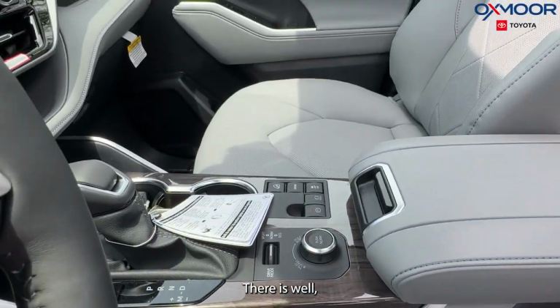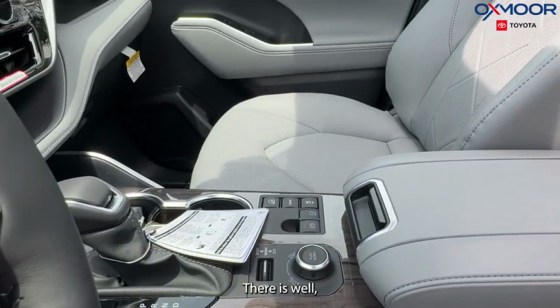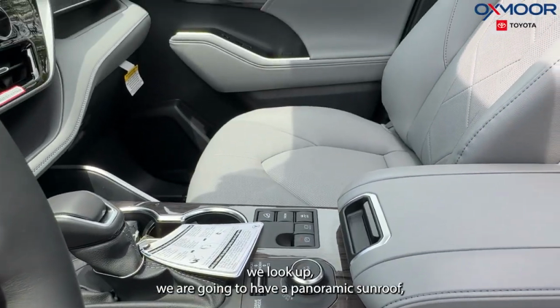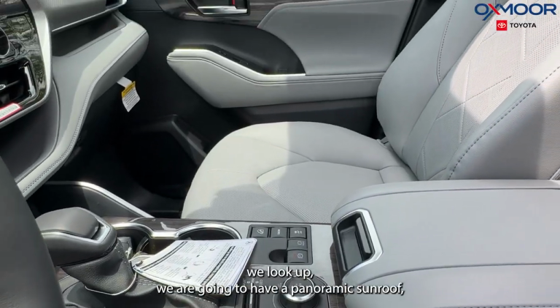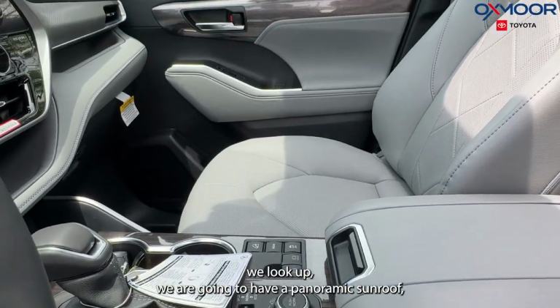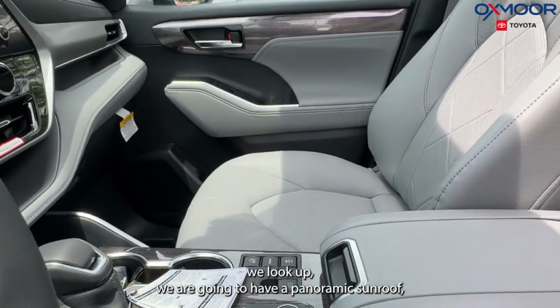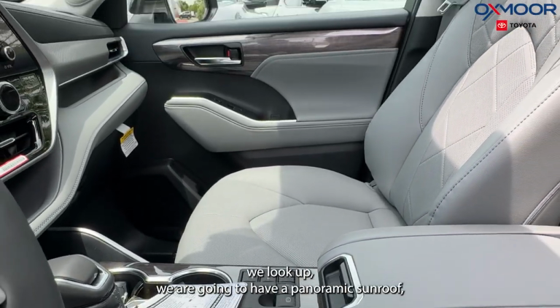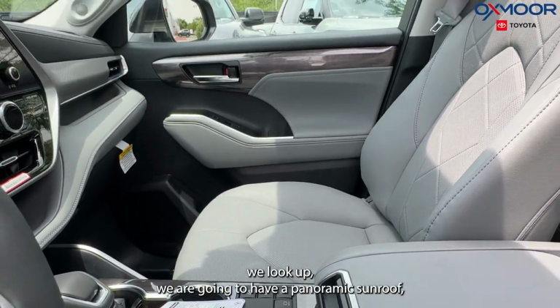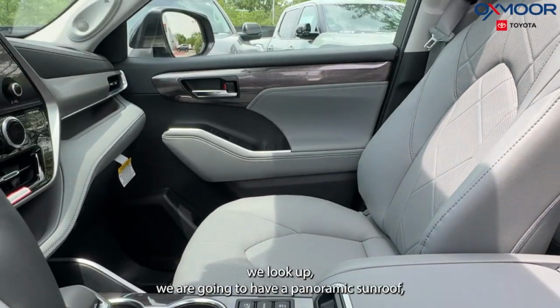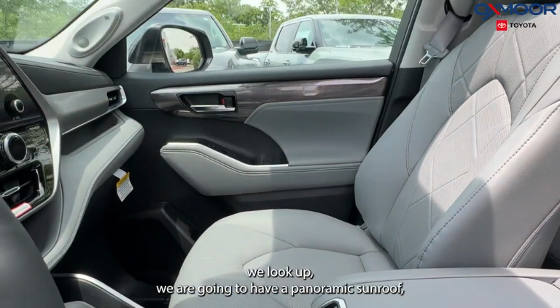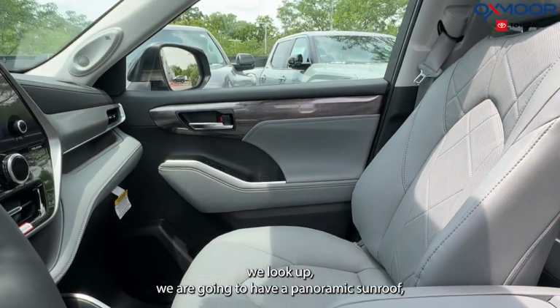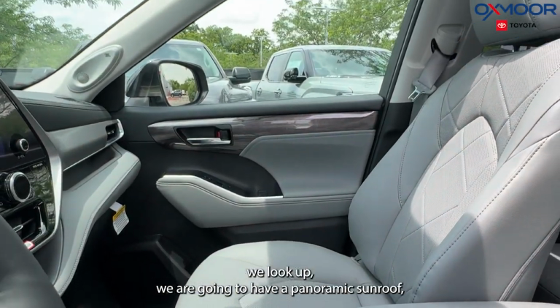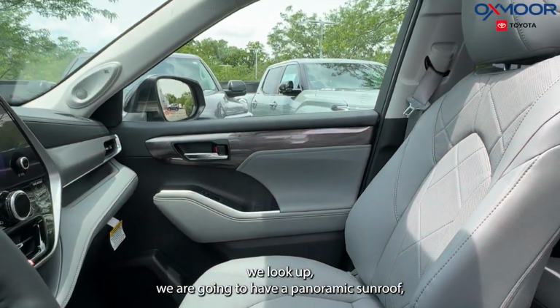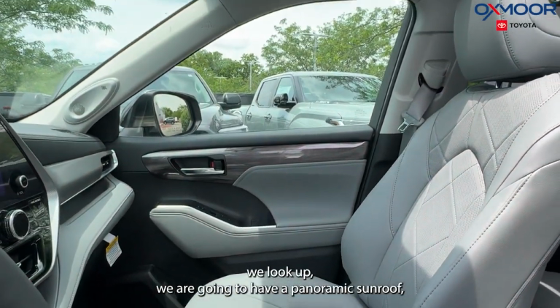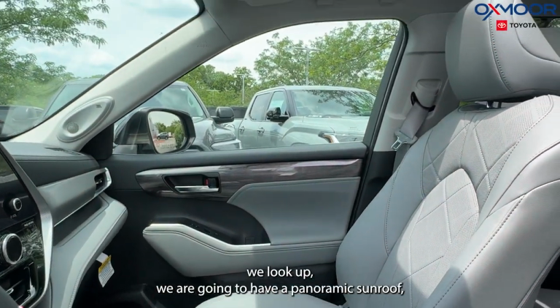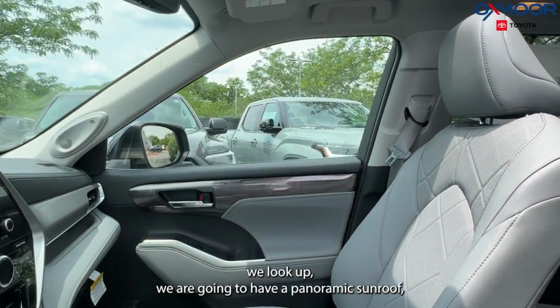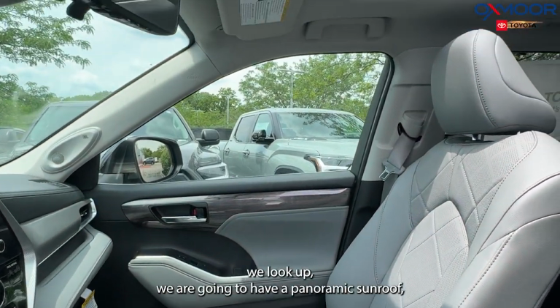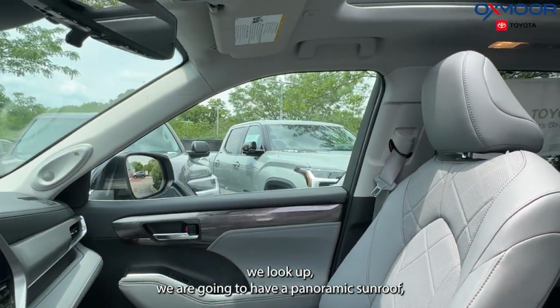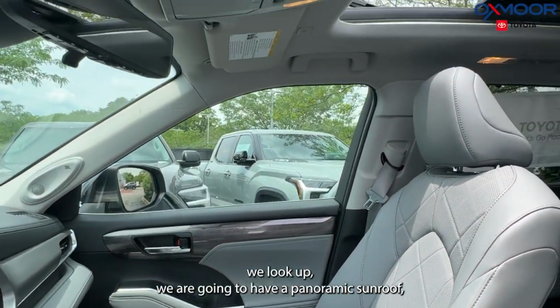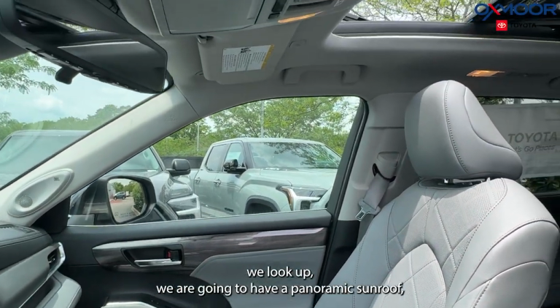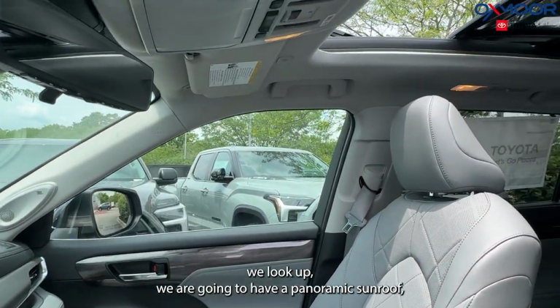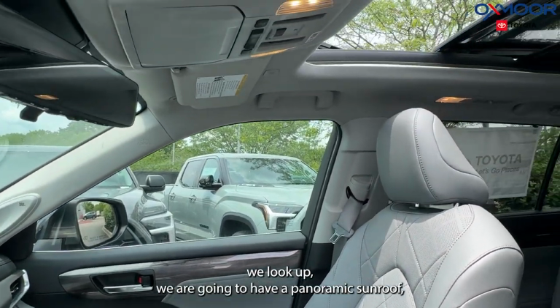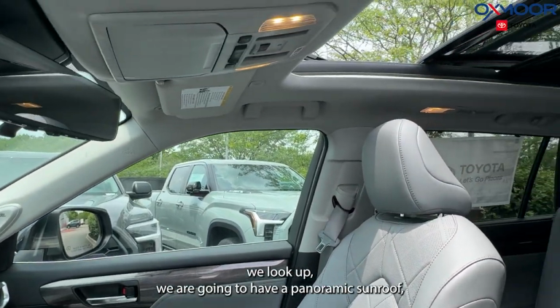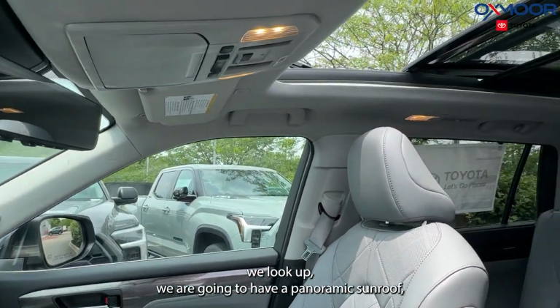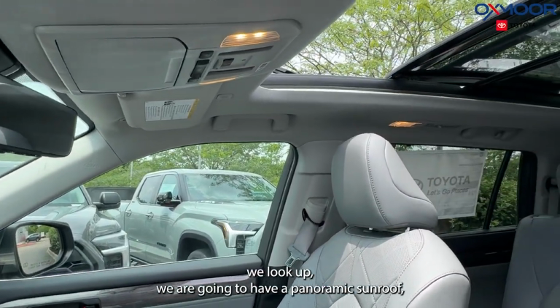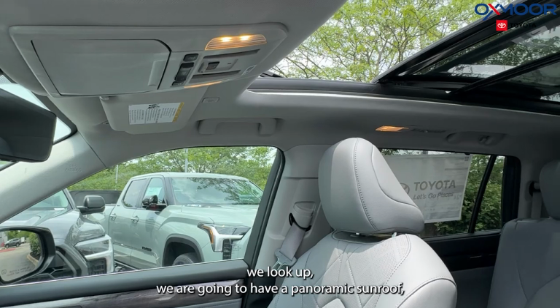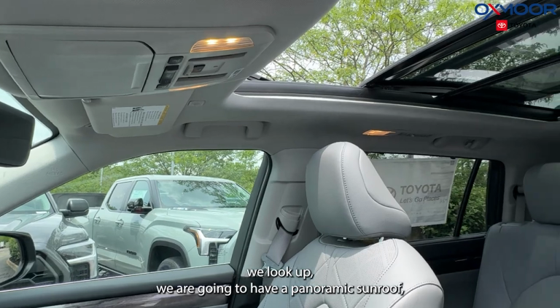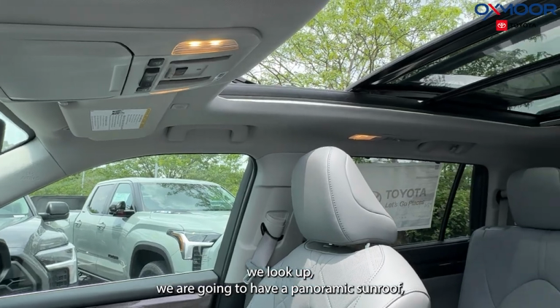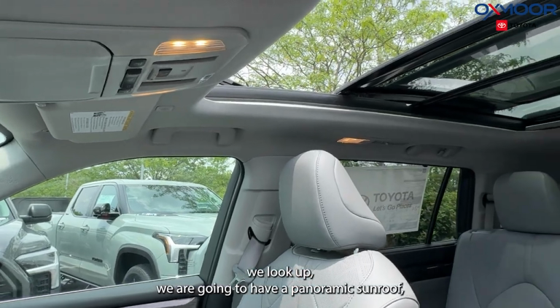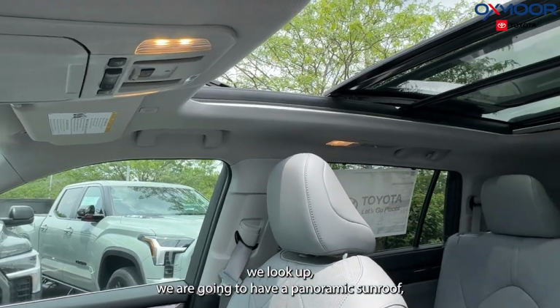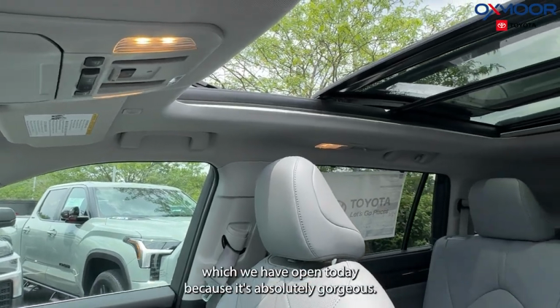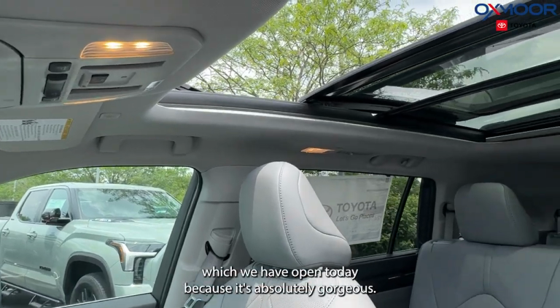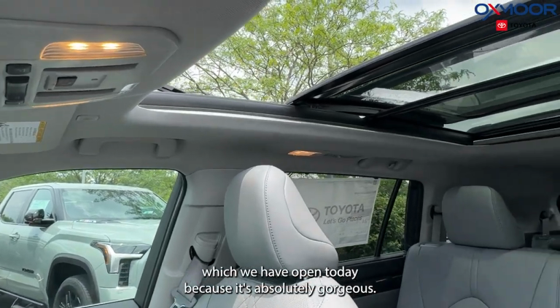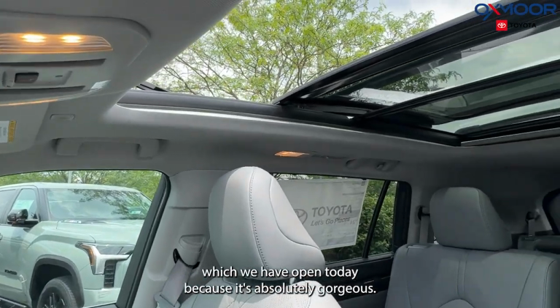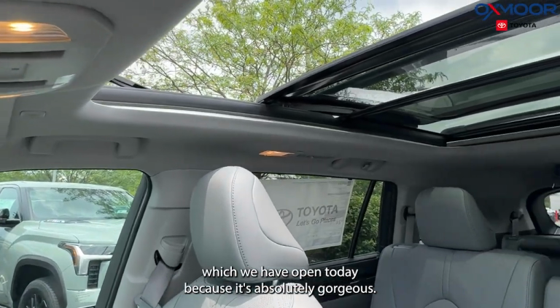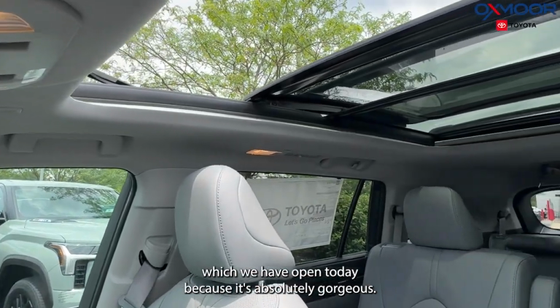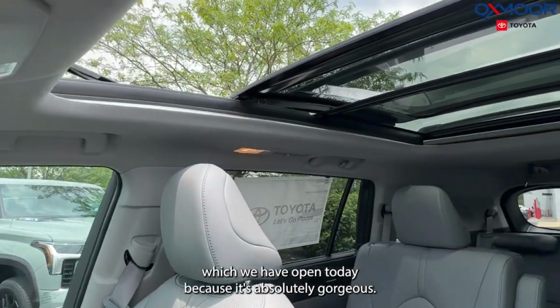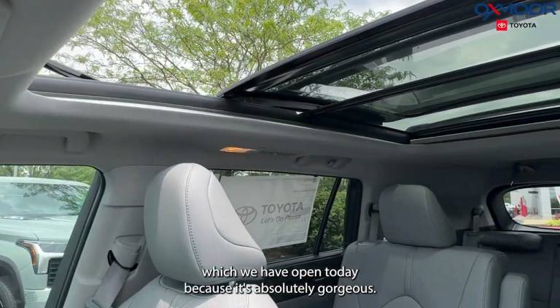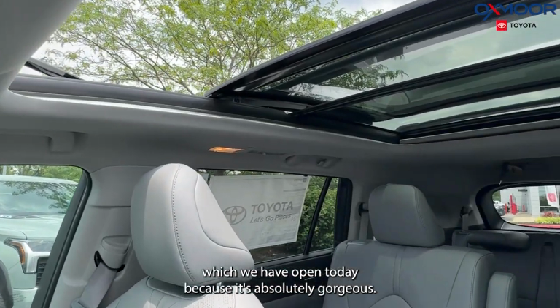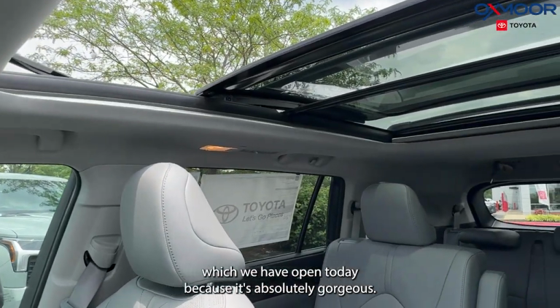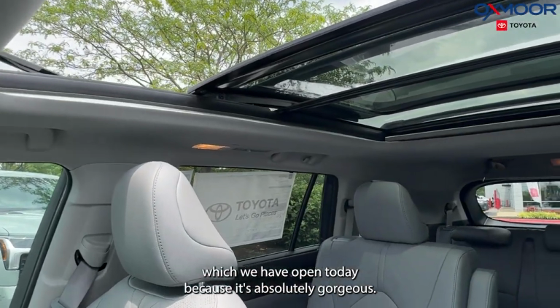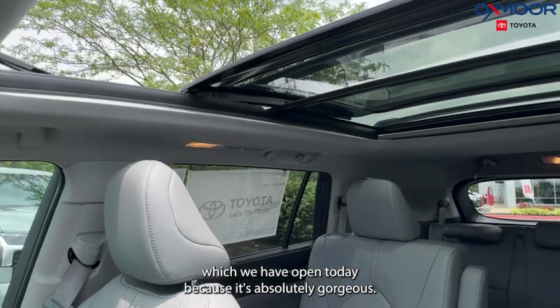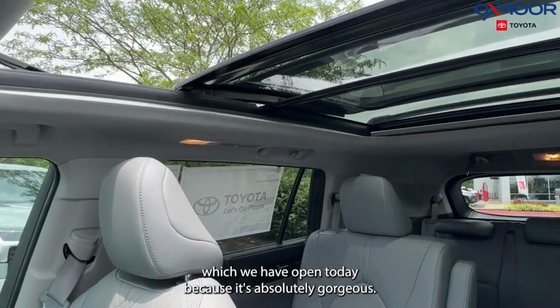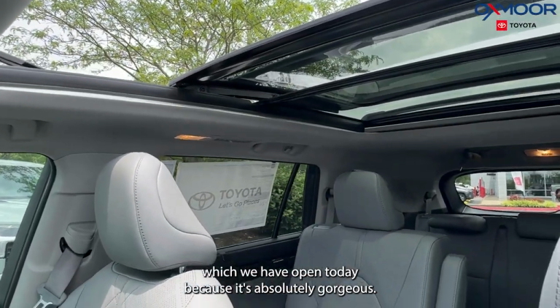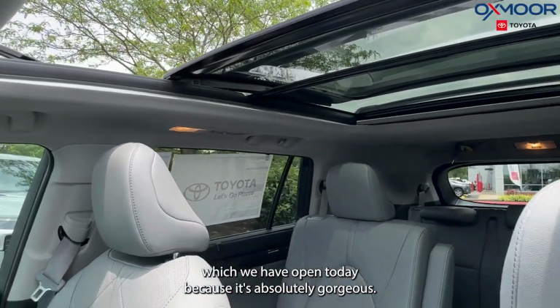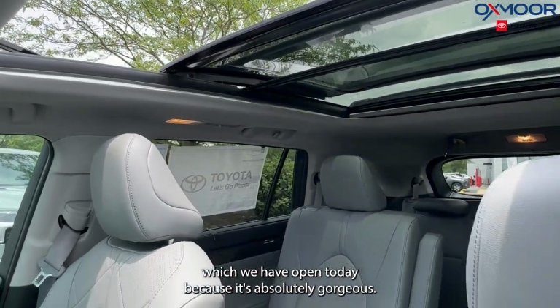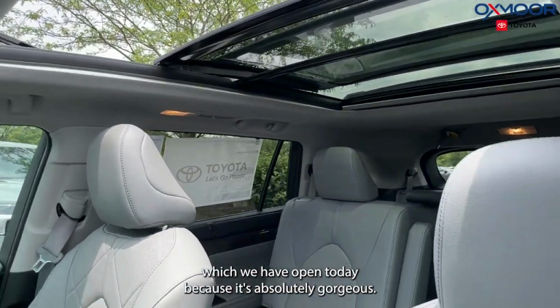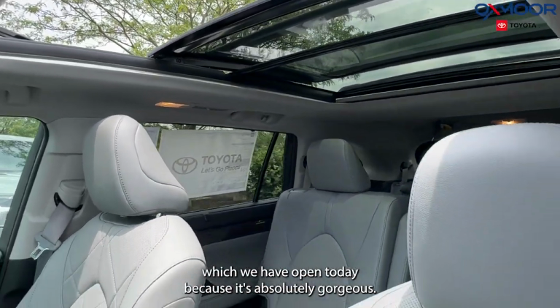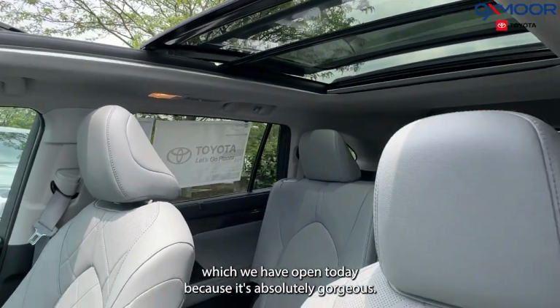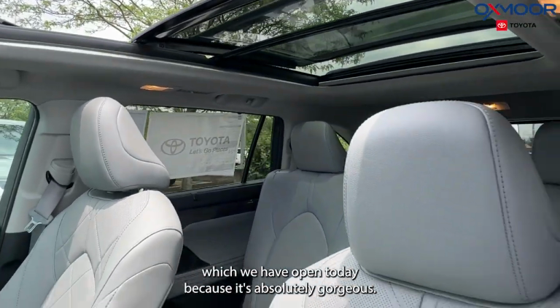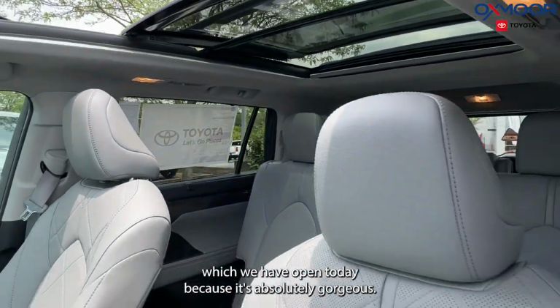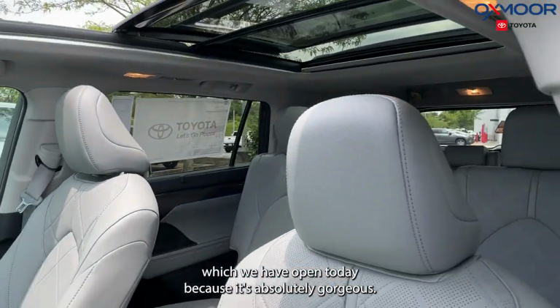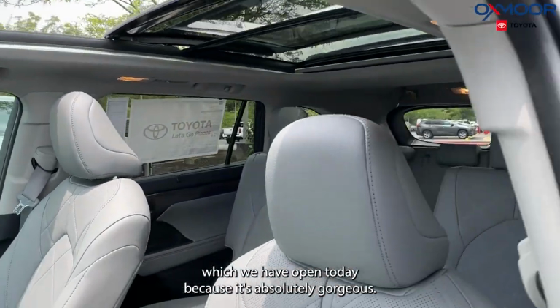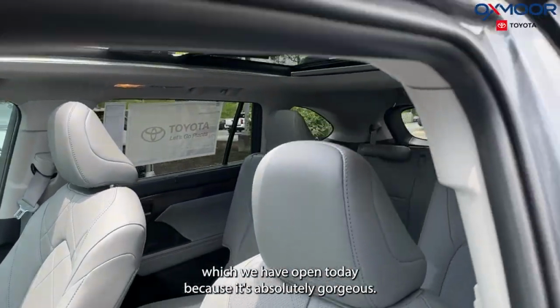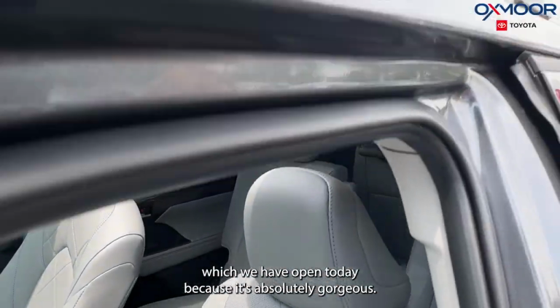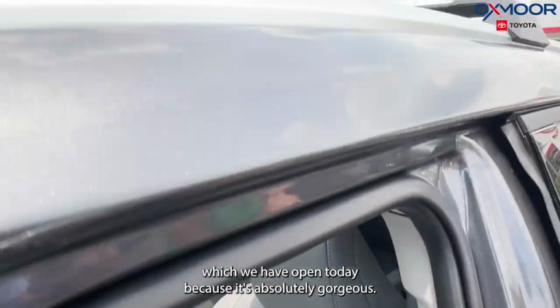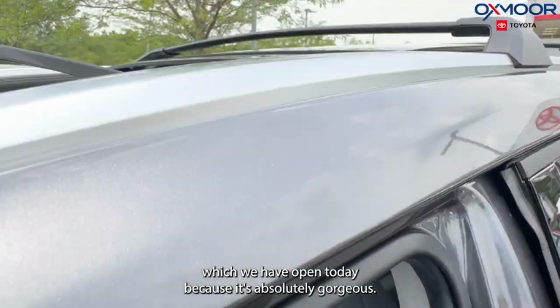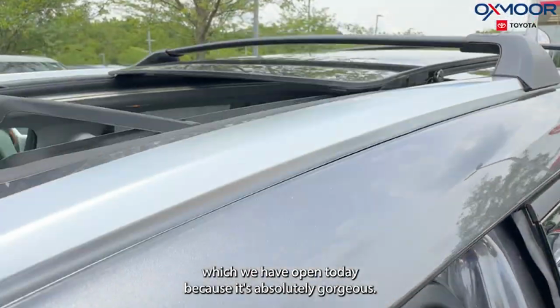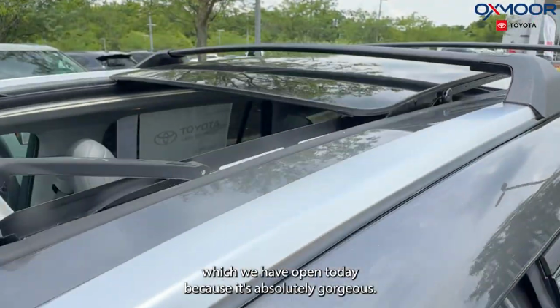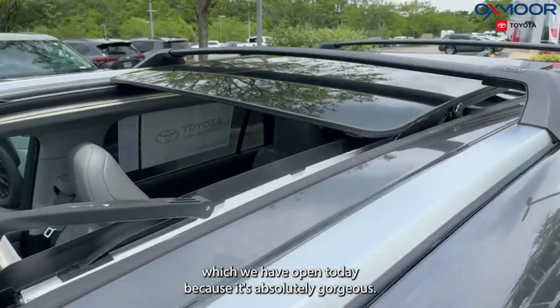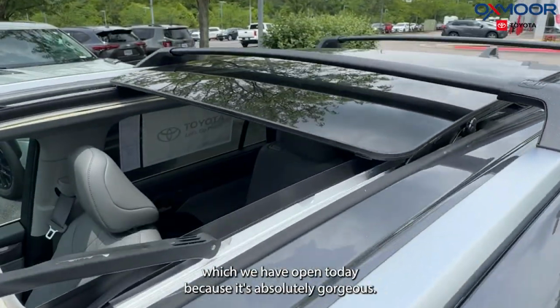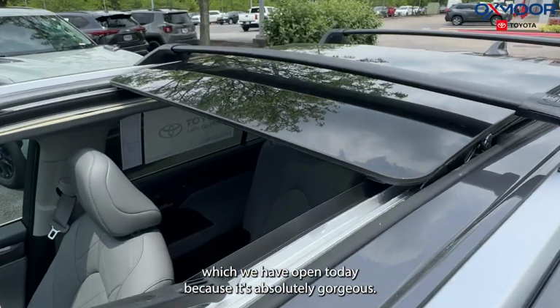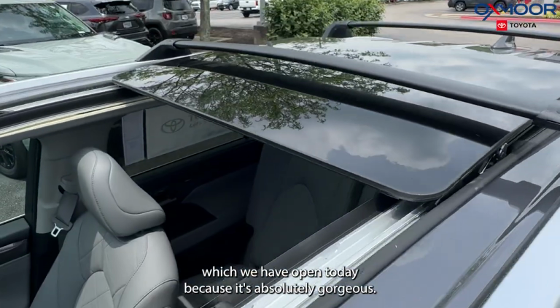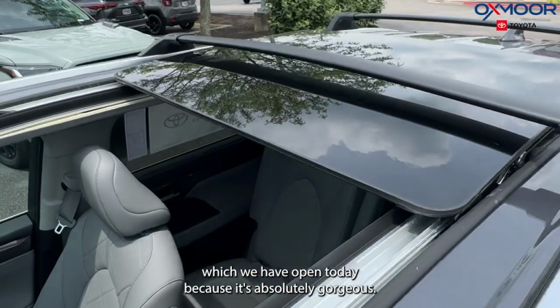If we look up, we are going to have a panoramic sunroof, which we have open today because it's absolutely gorgeous outside.